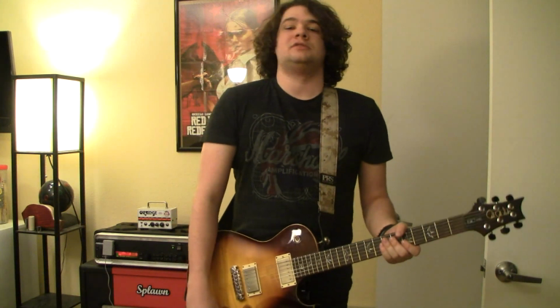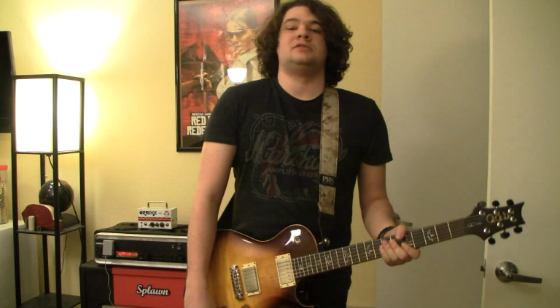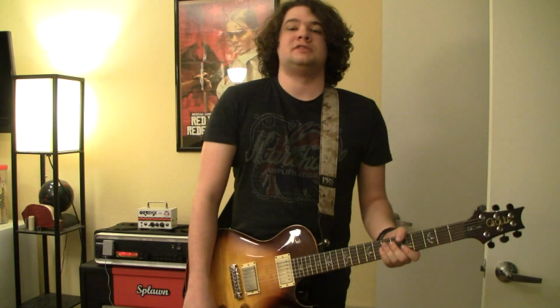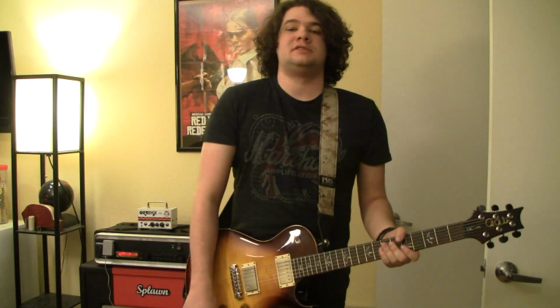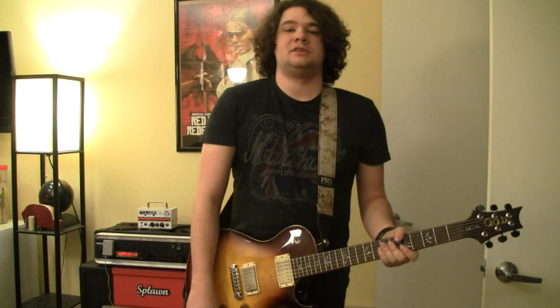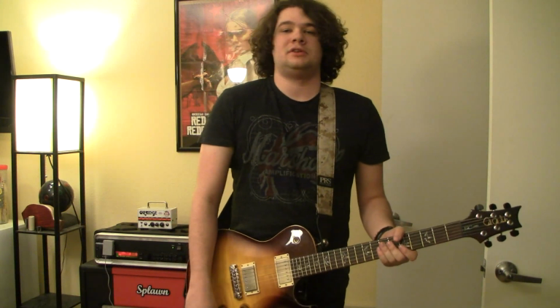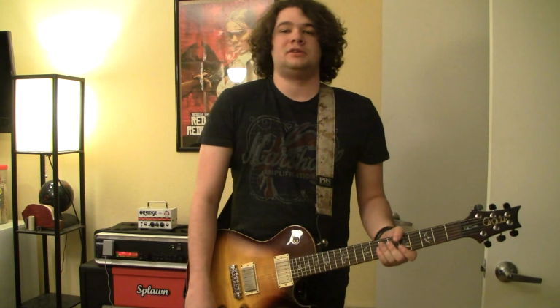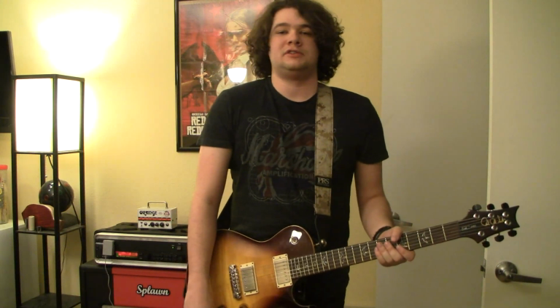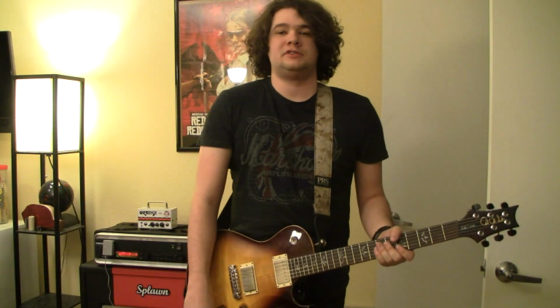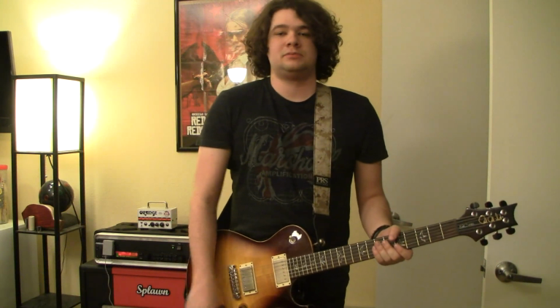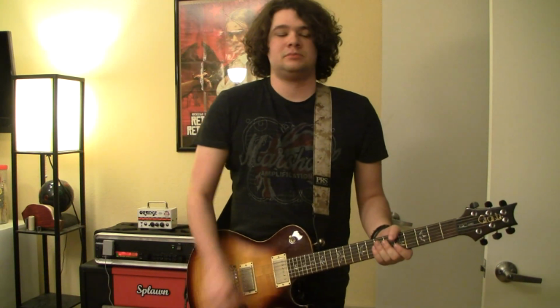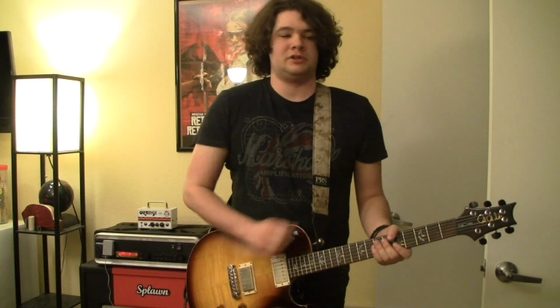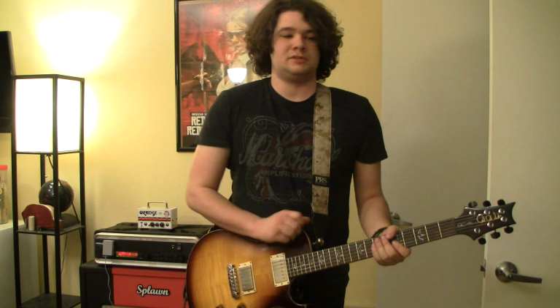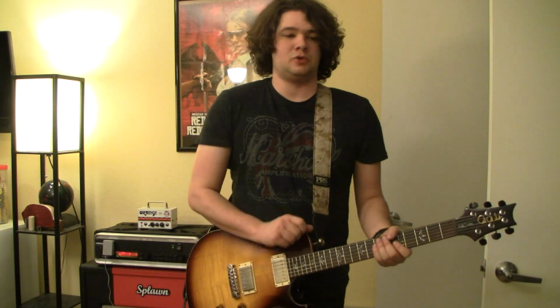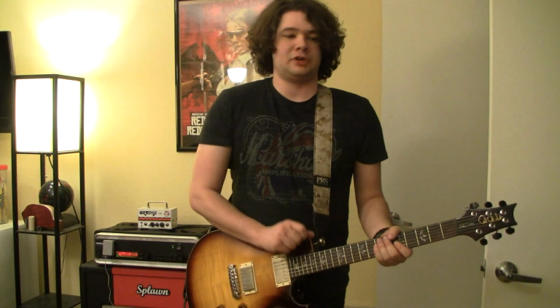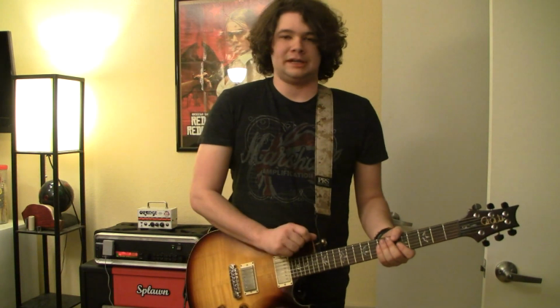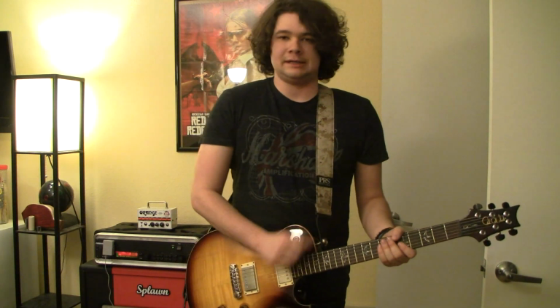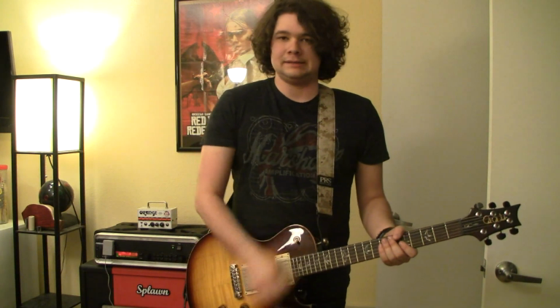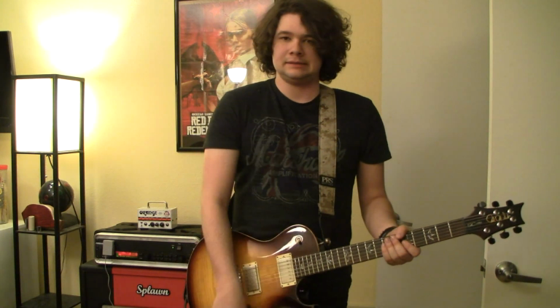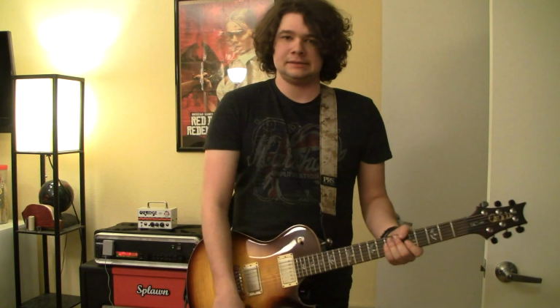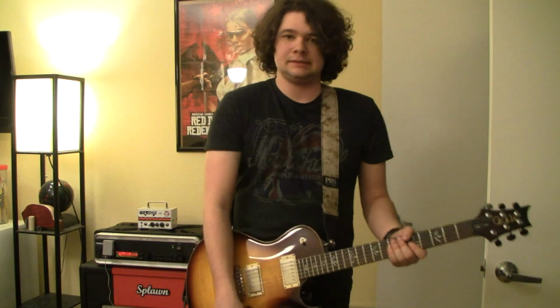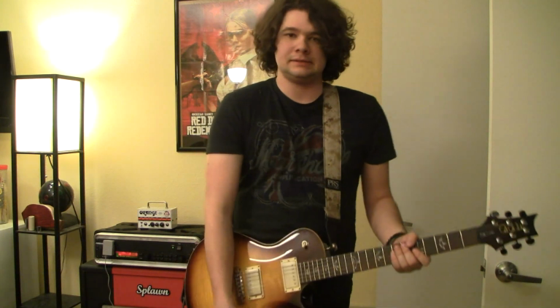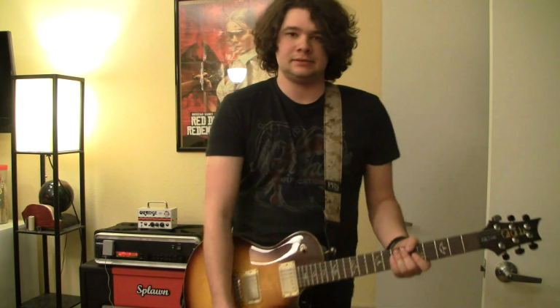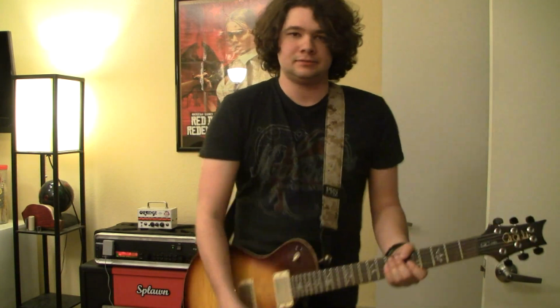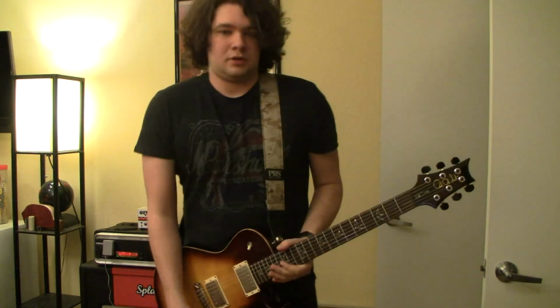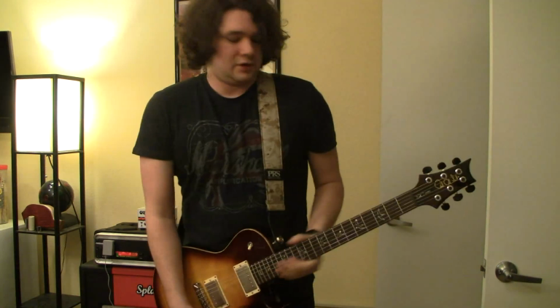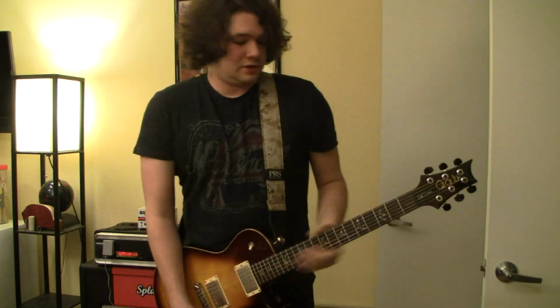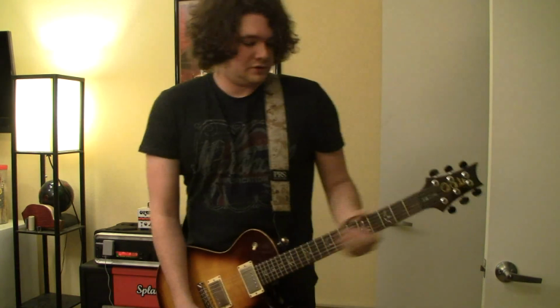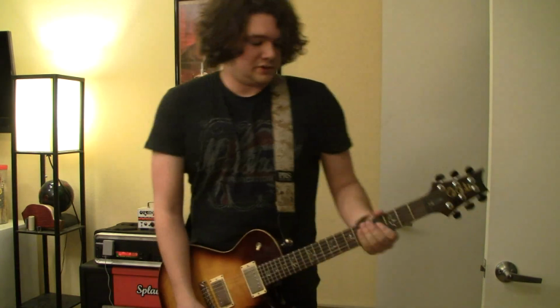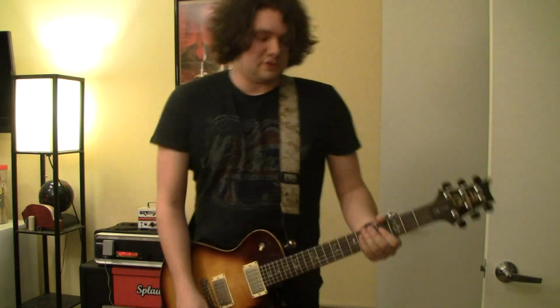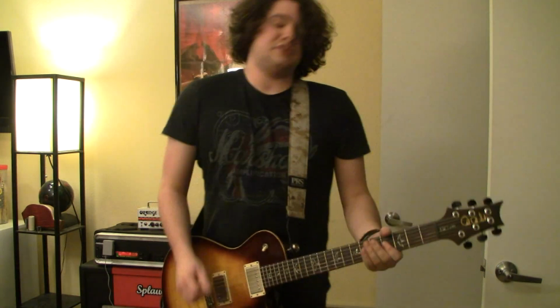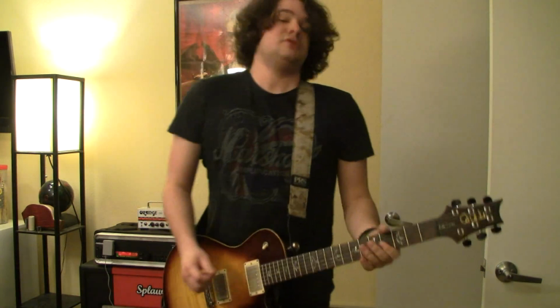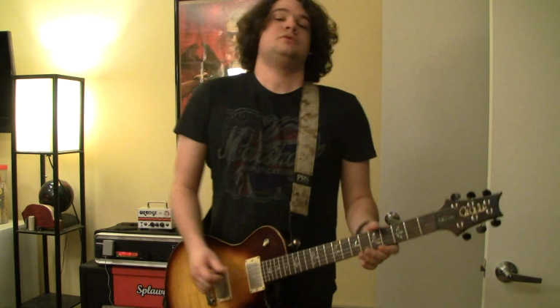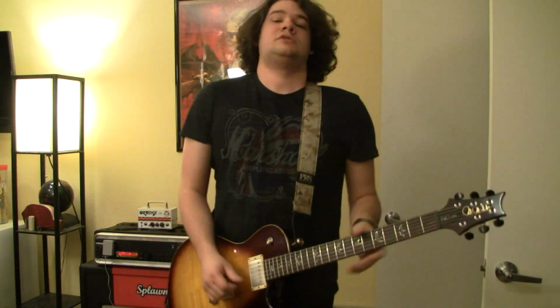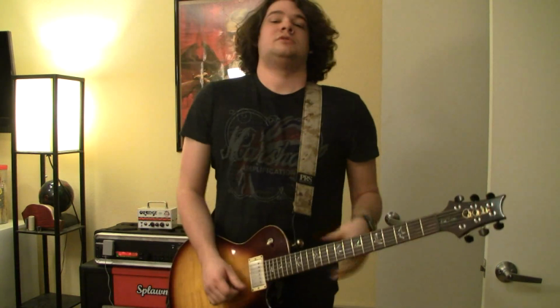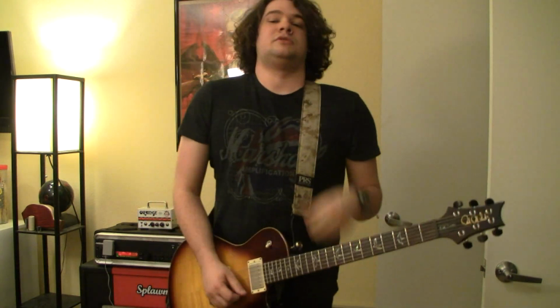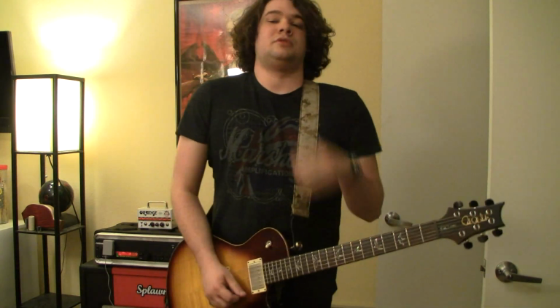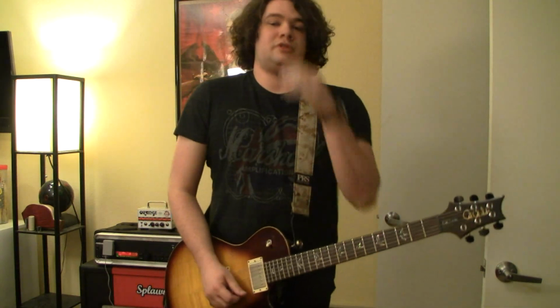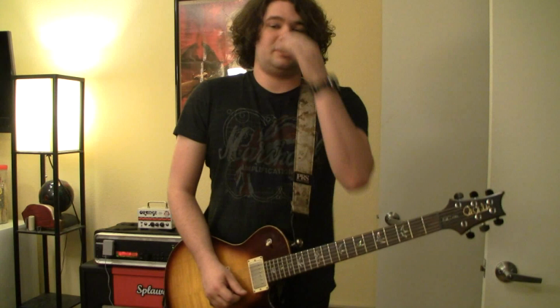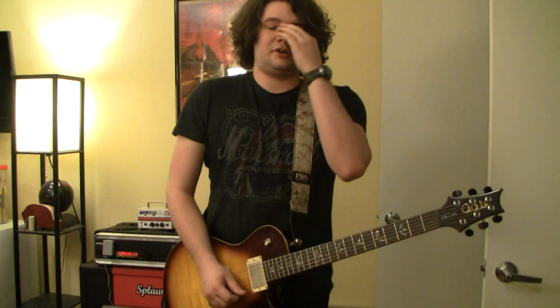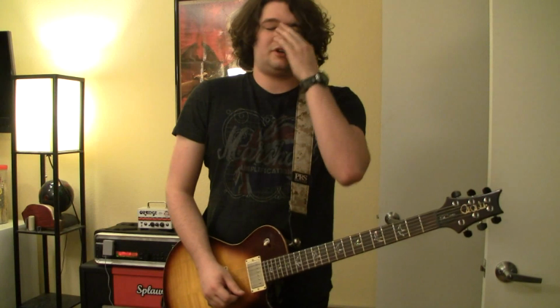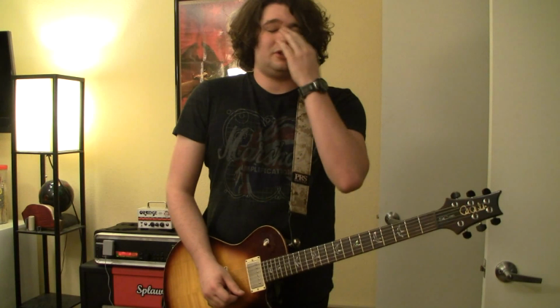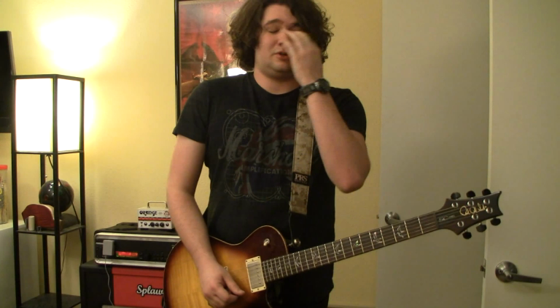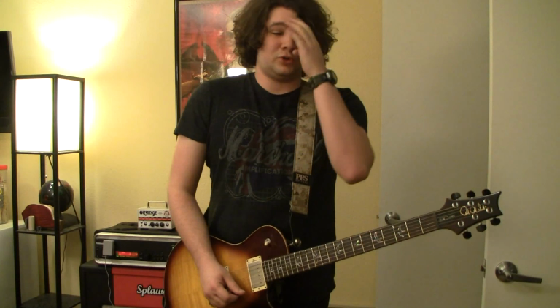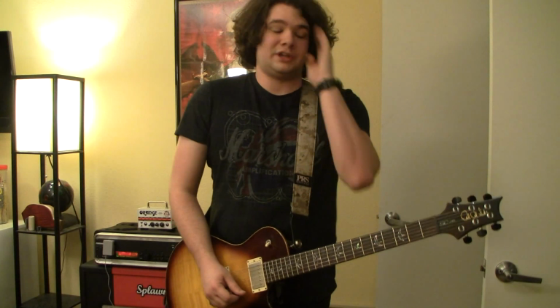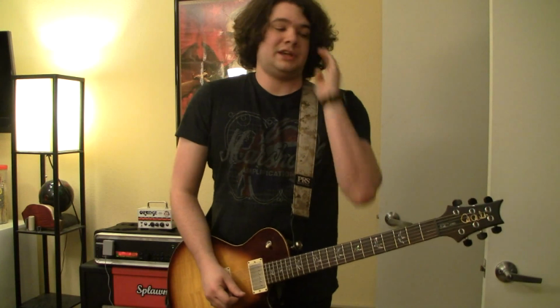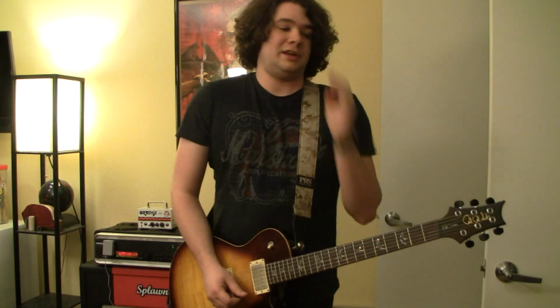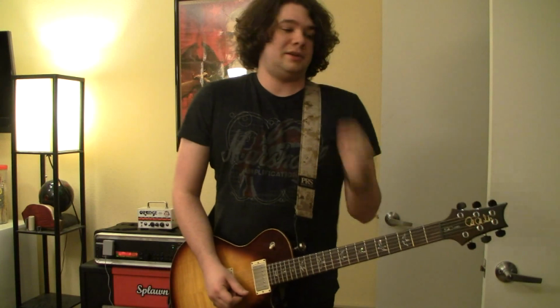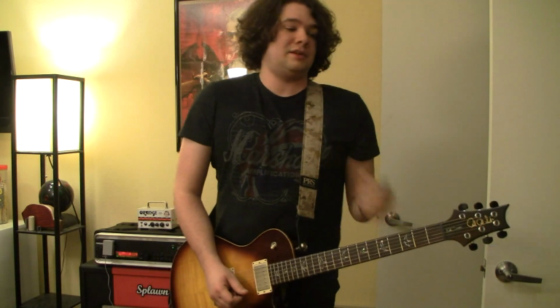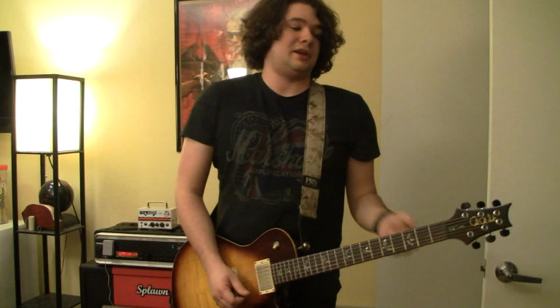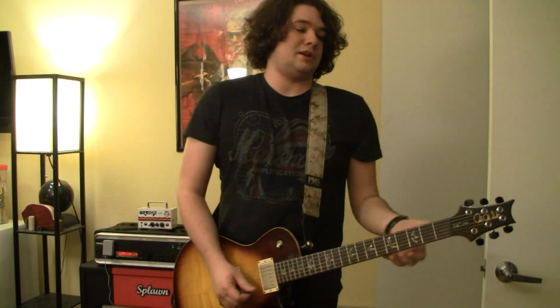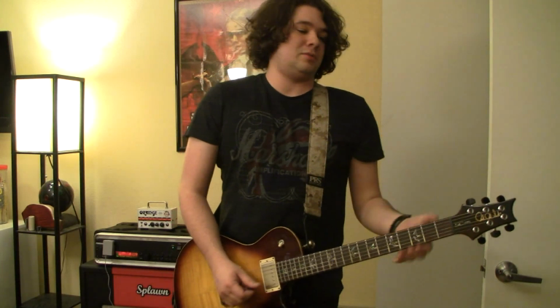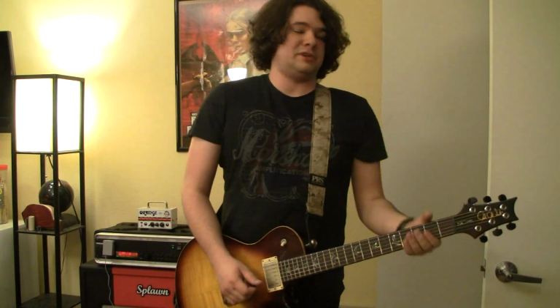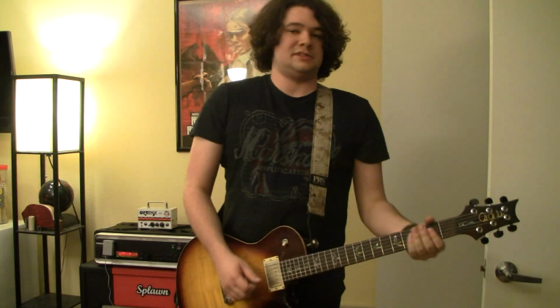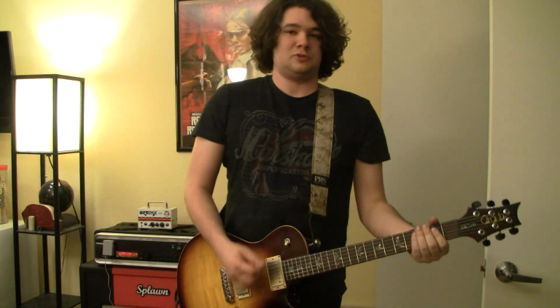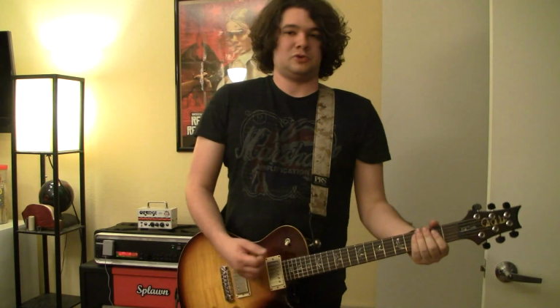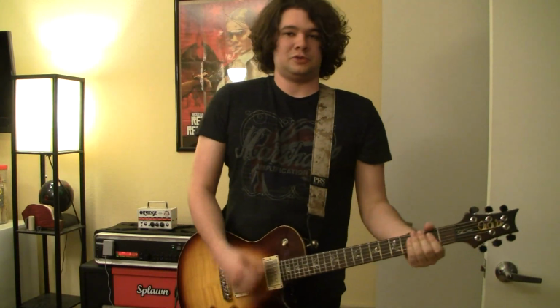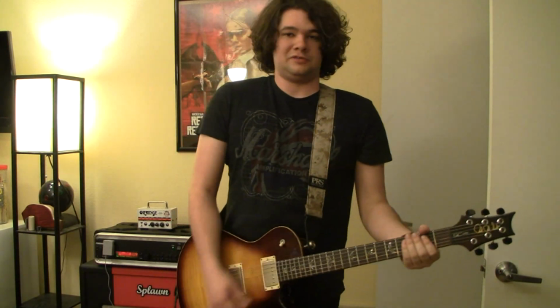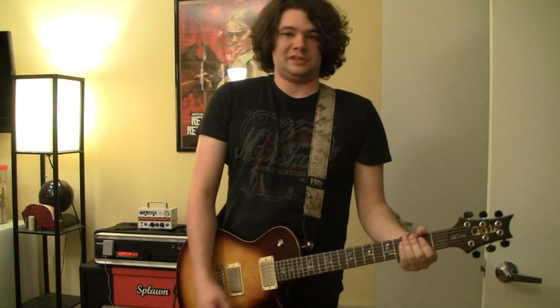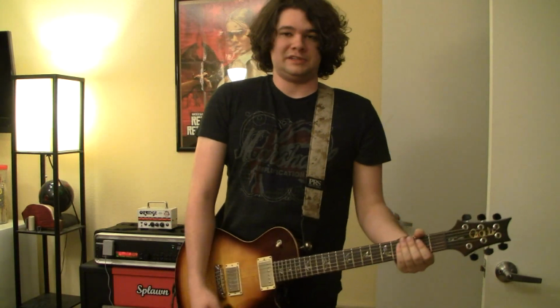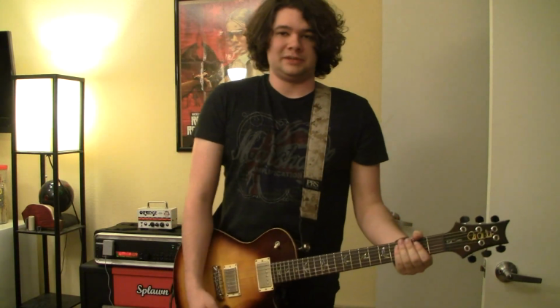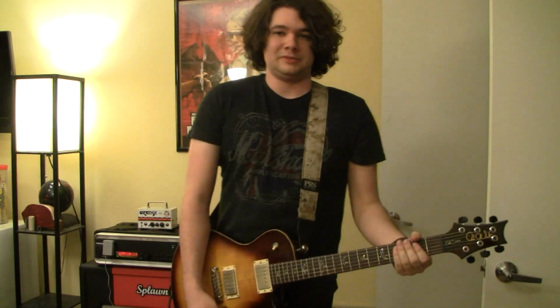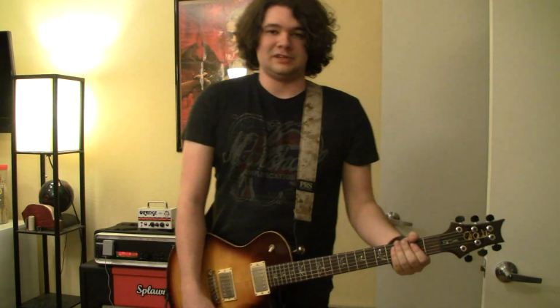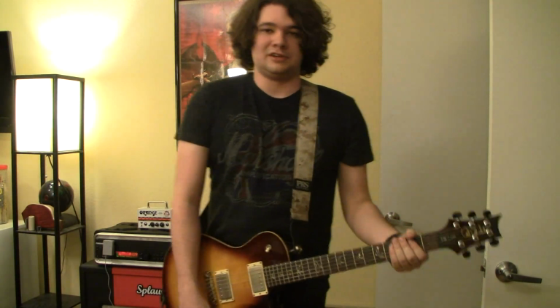So let's put on some more gain. Here's gear two, so it's a little thicker, a little more gain, and I'll play some more riffy type stuff.